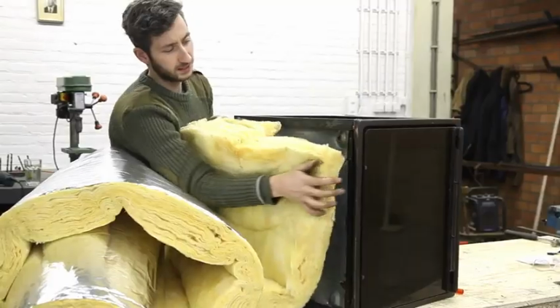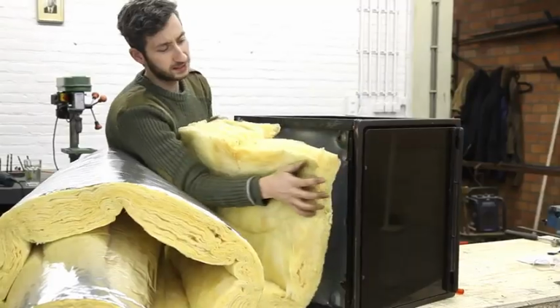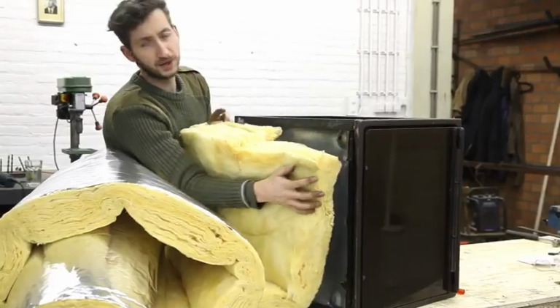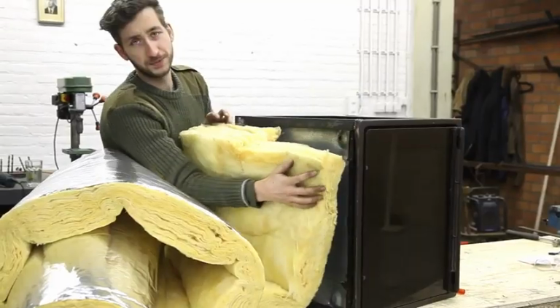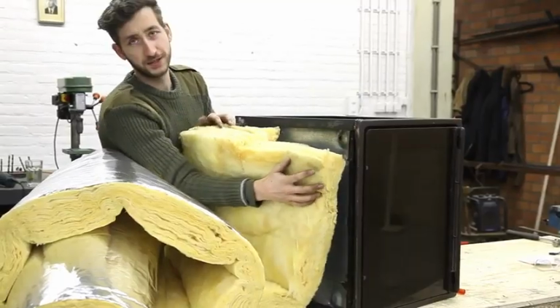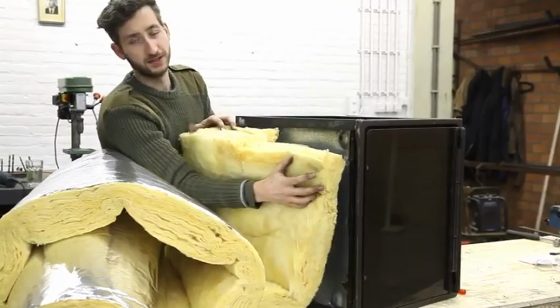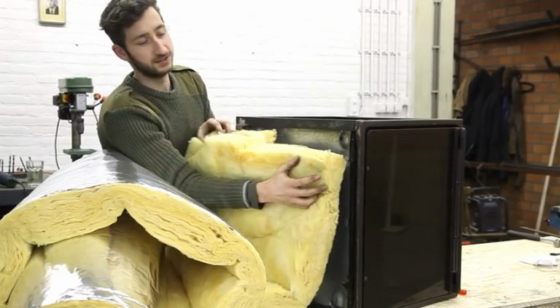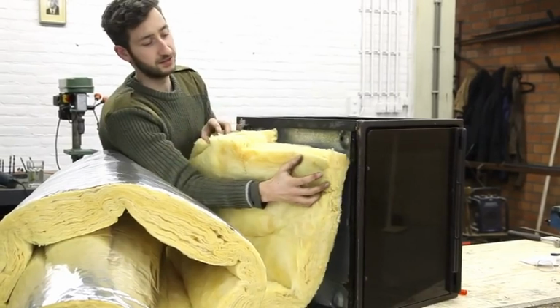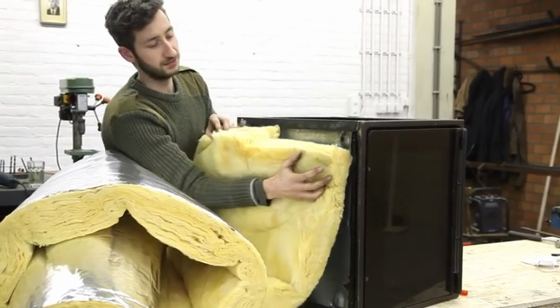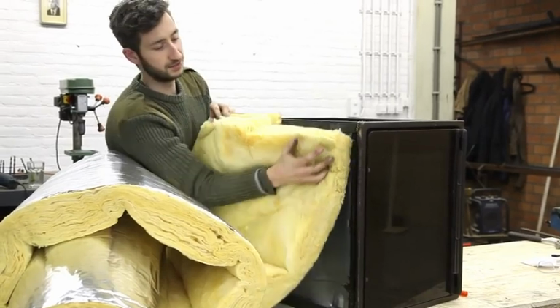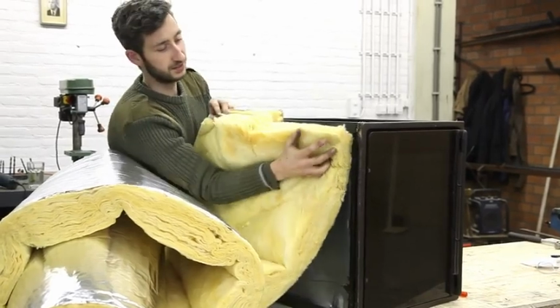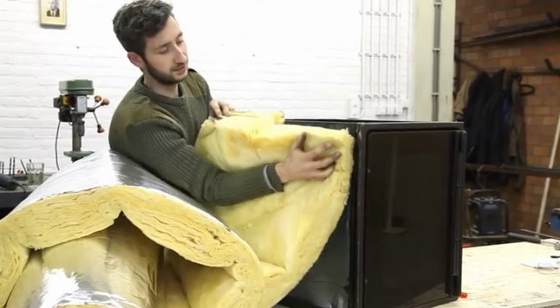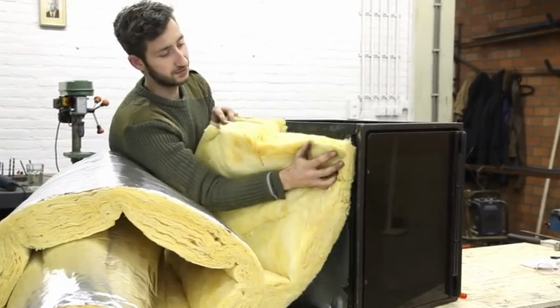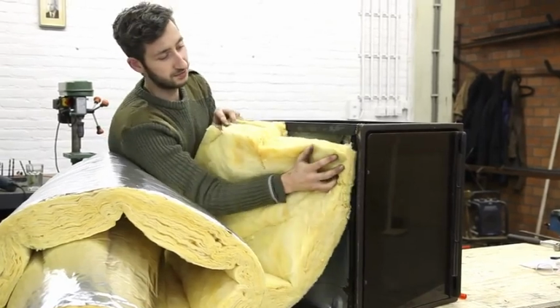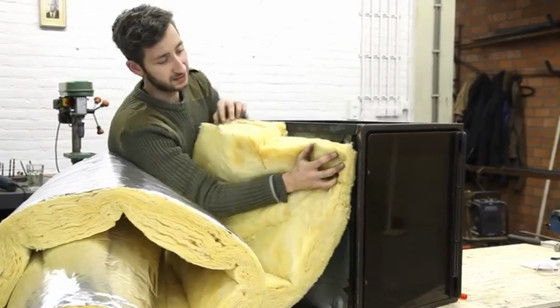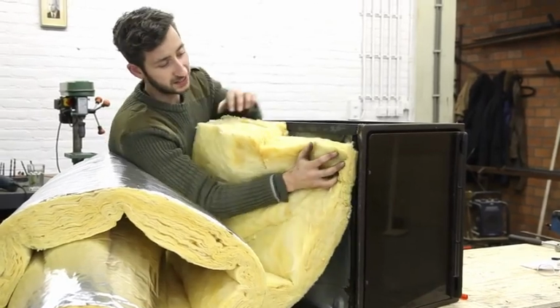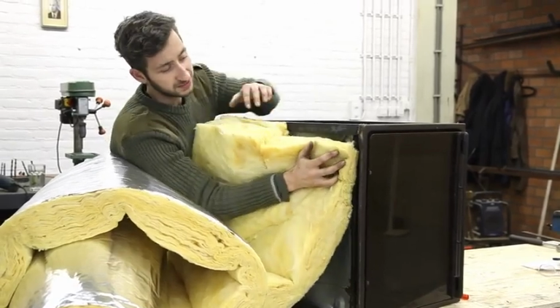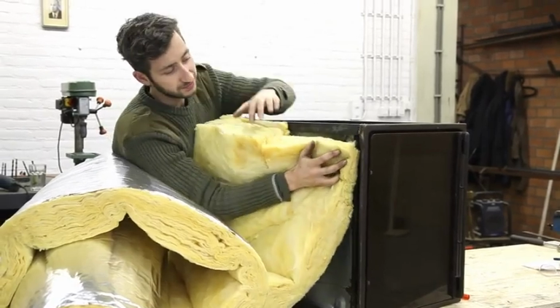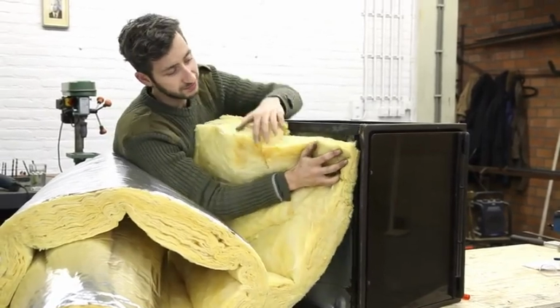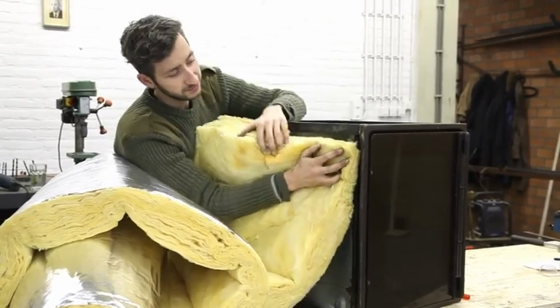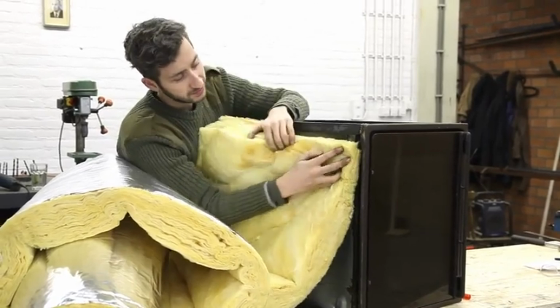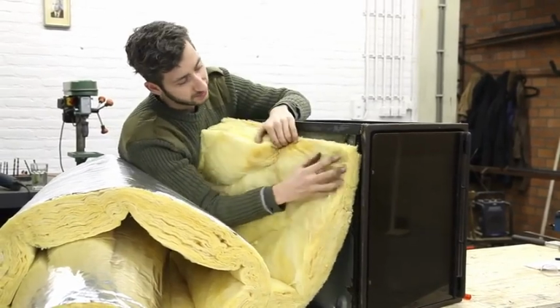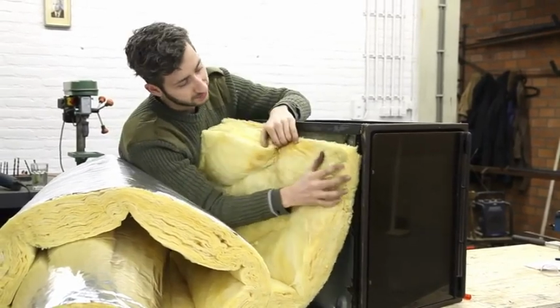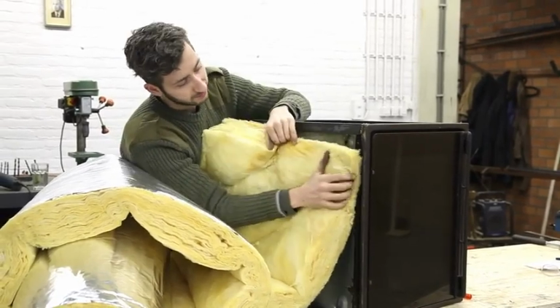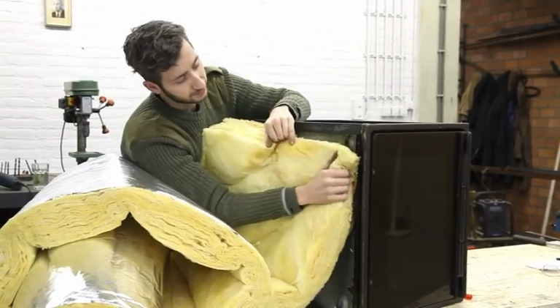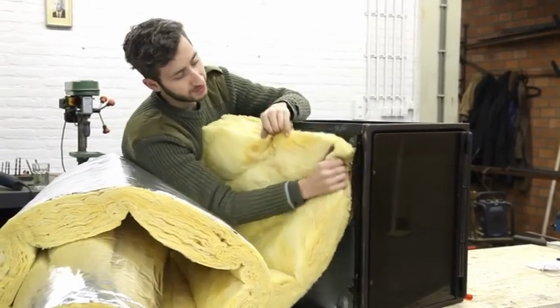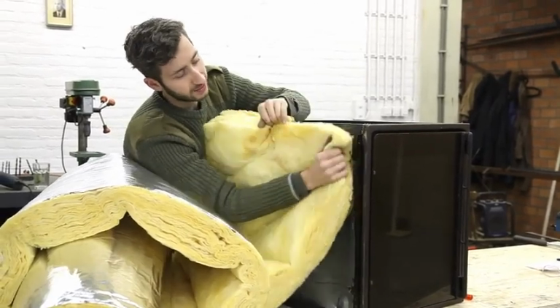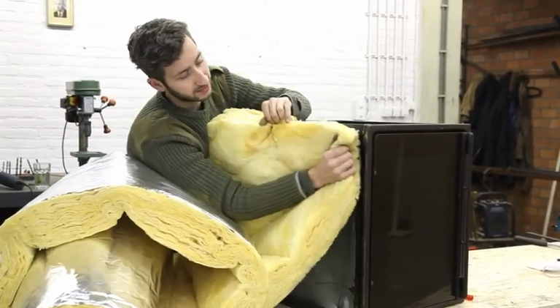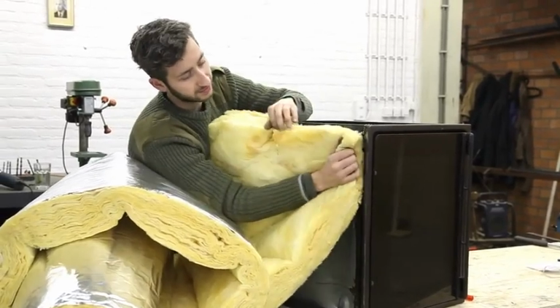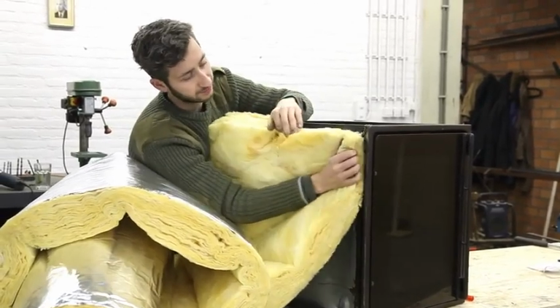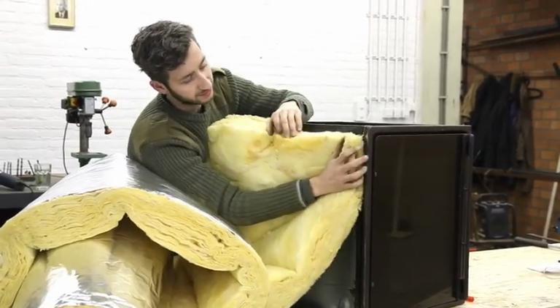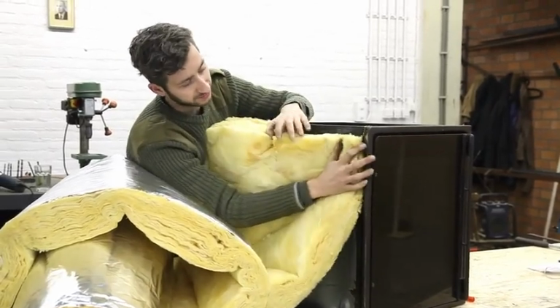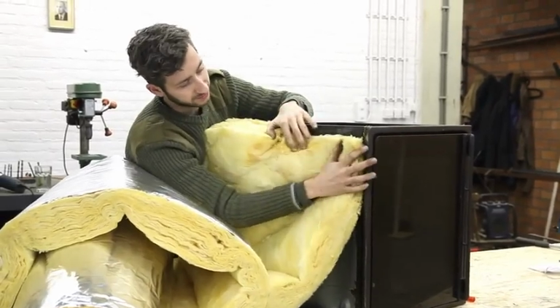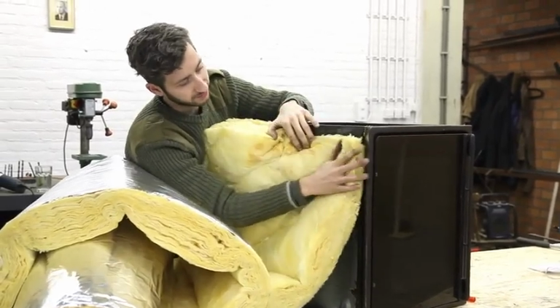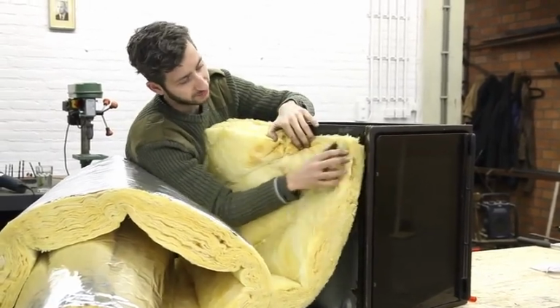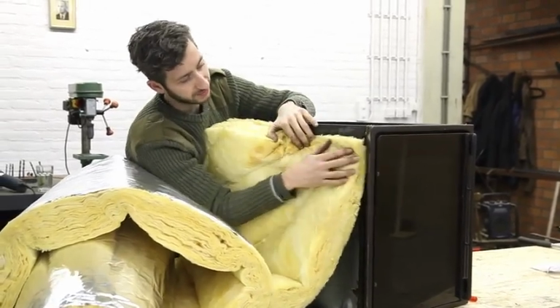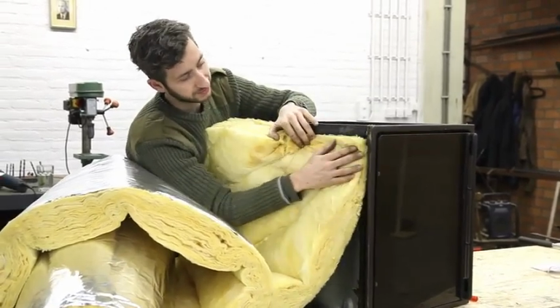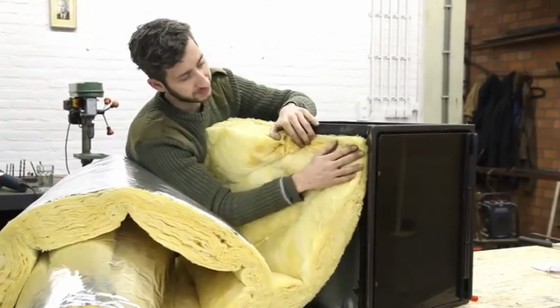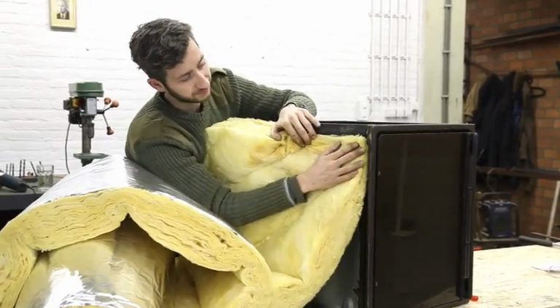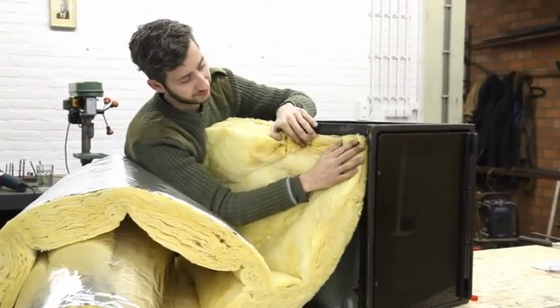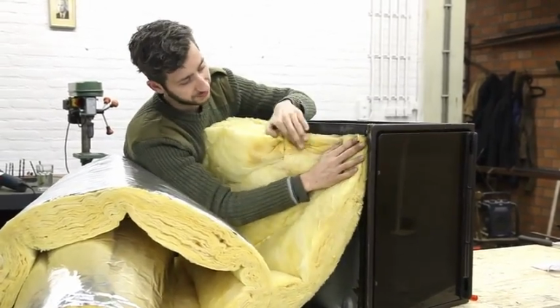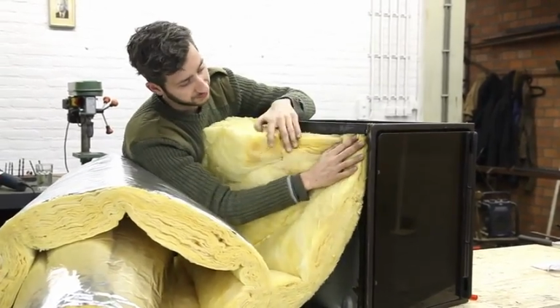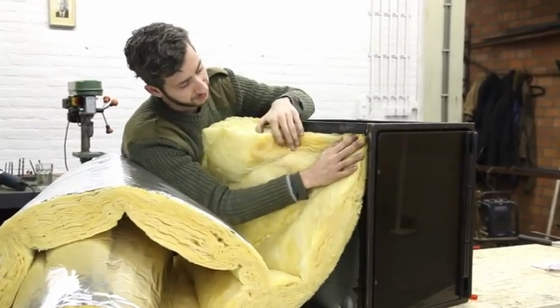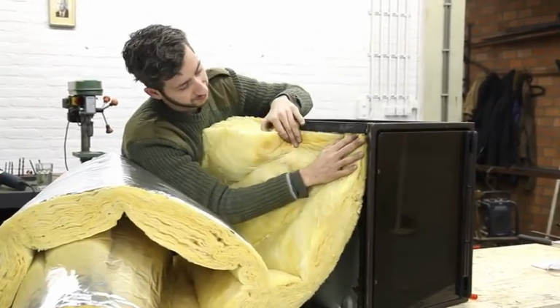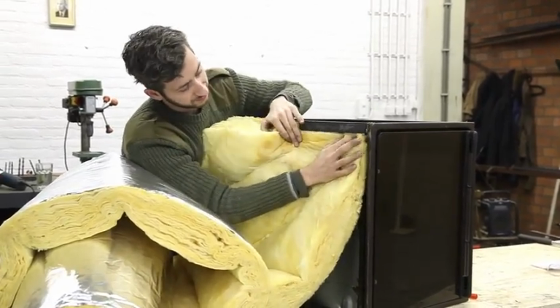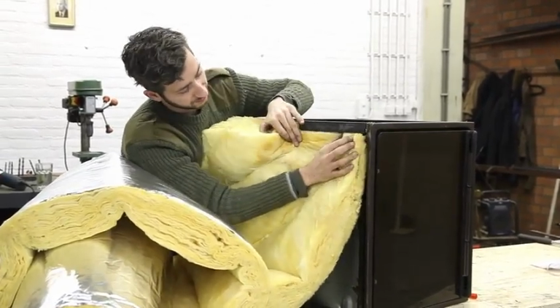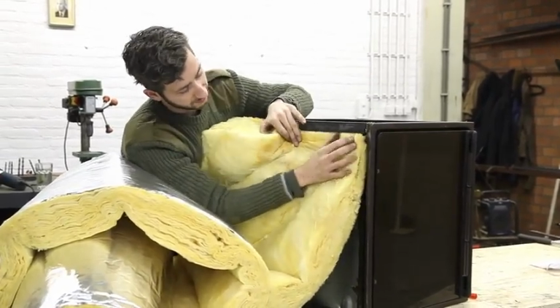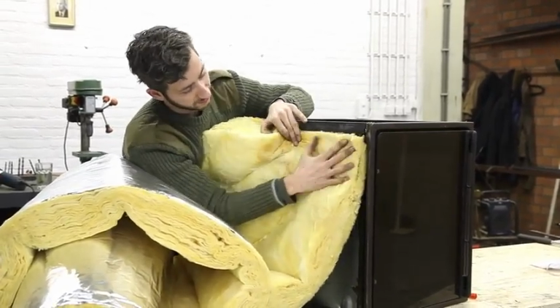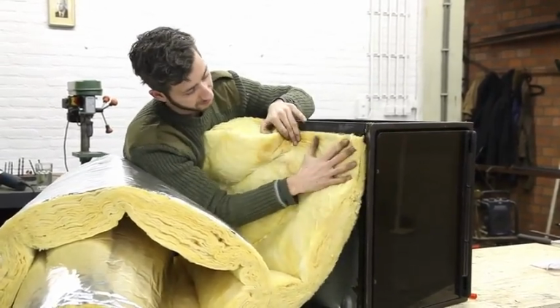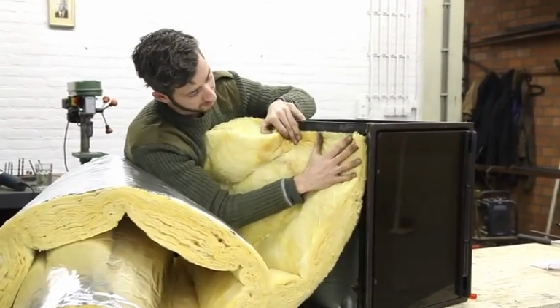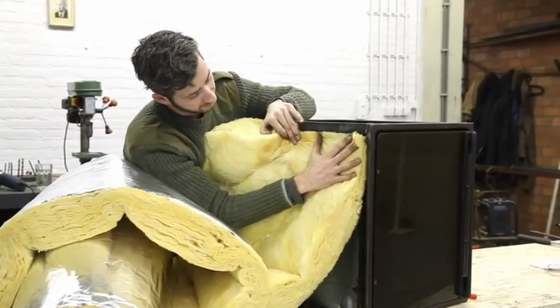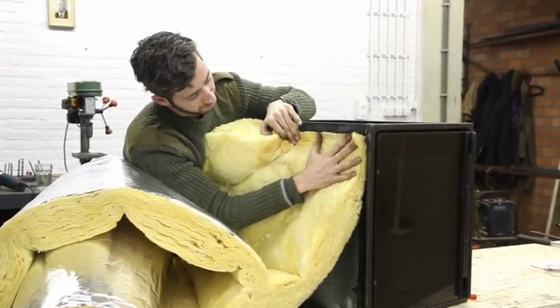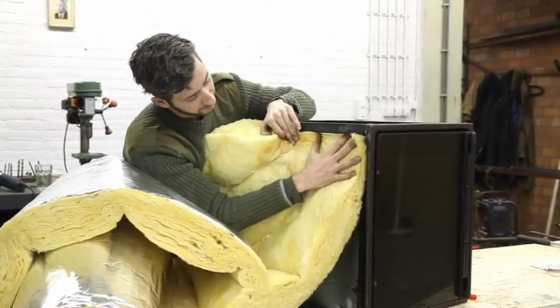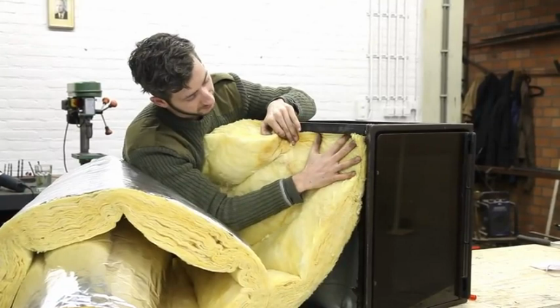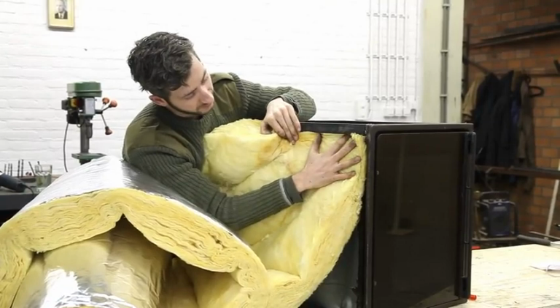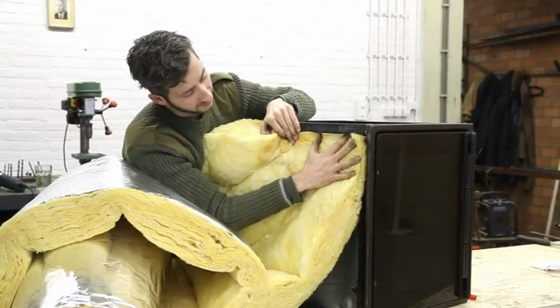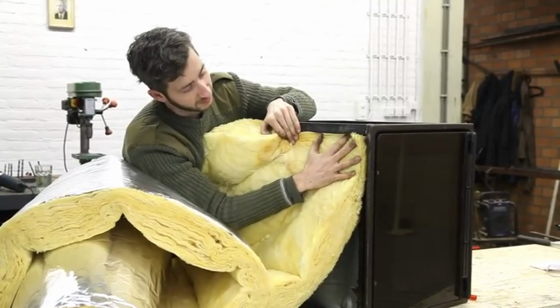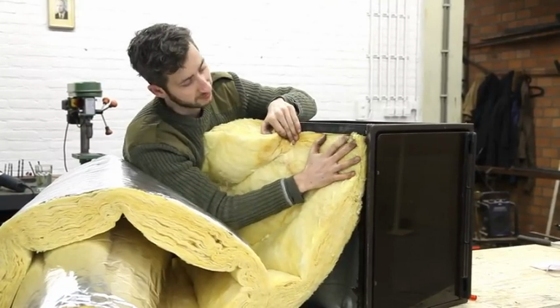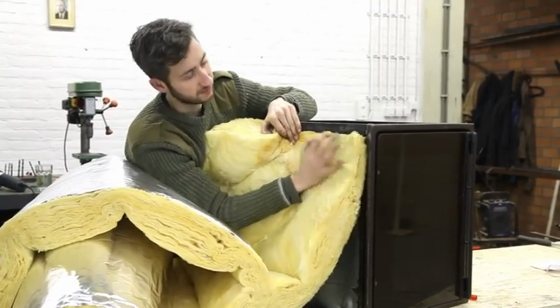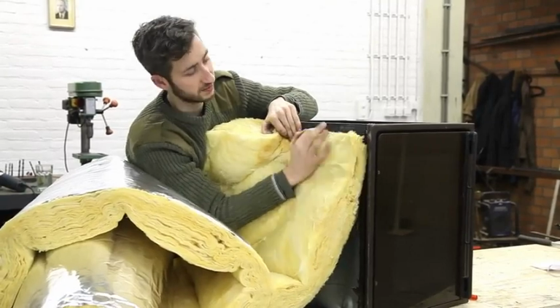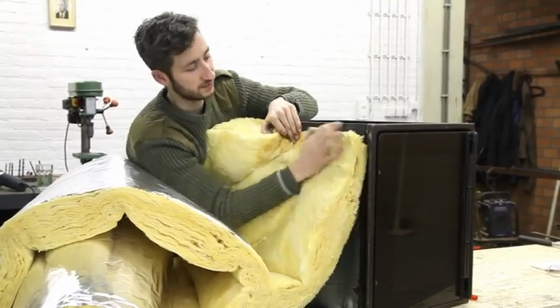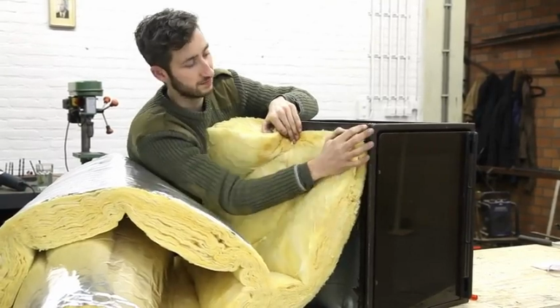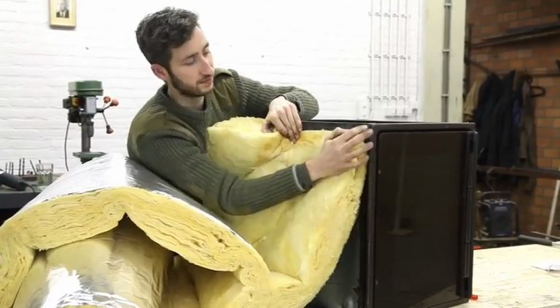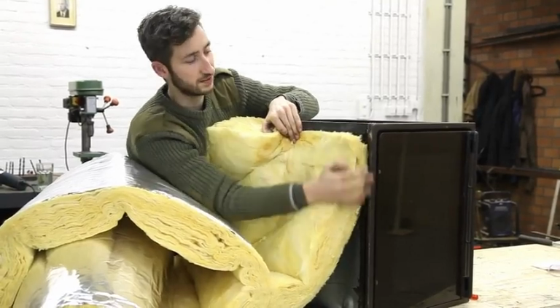Before we close it down with metal sheets we like to add some insulation in there. It's optional — you don't need to — but we like it because it's more energy efficient. So we're going to put it in and then close it down.